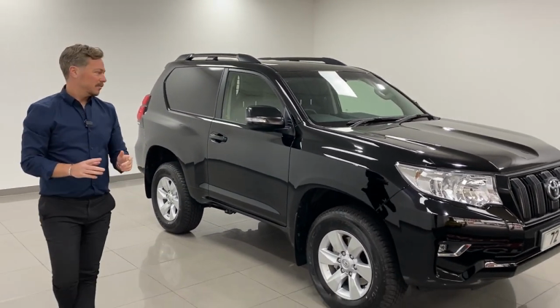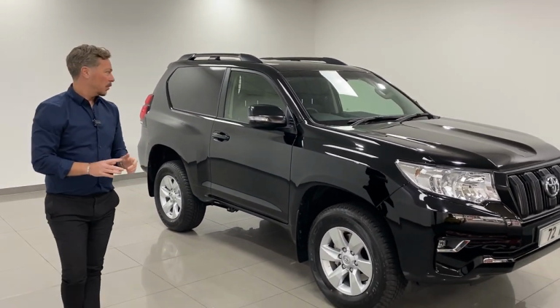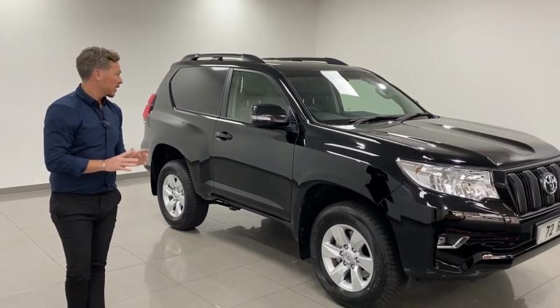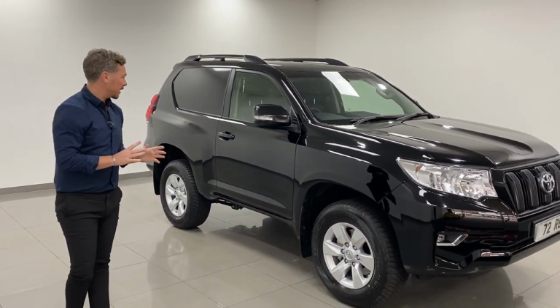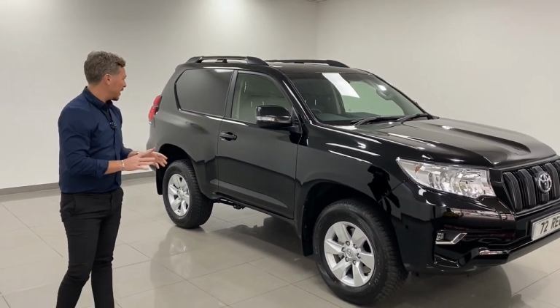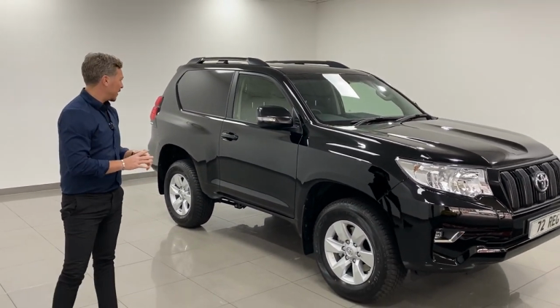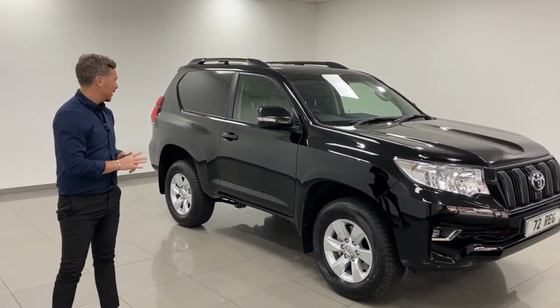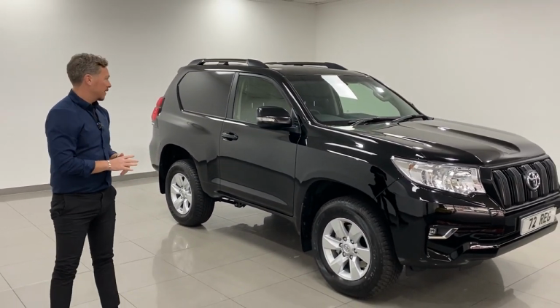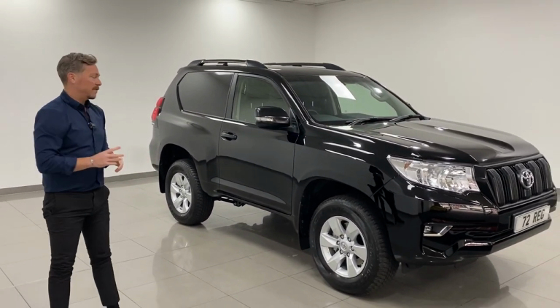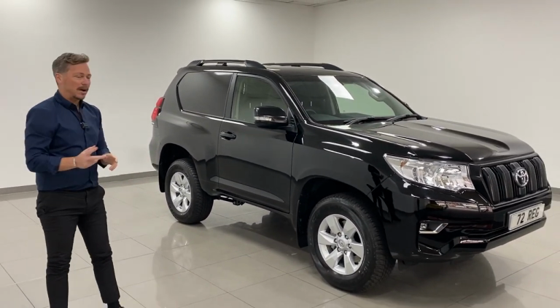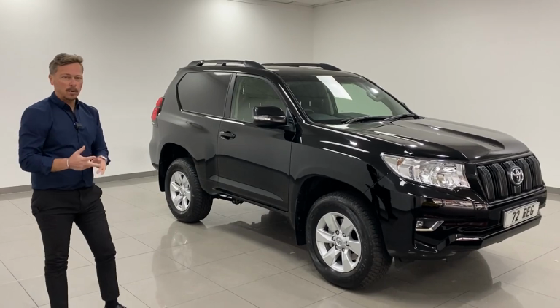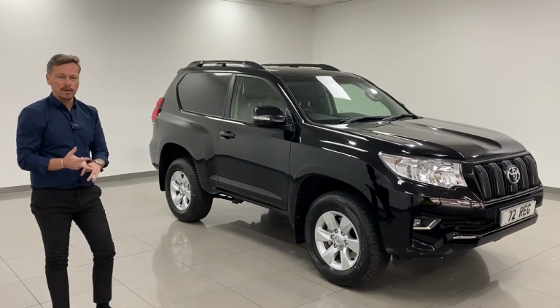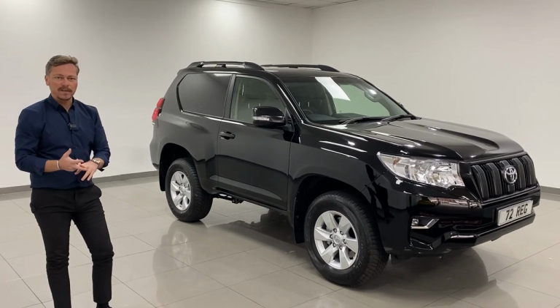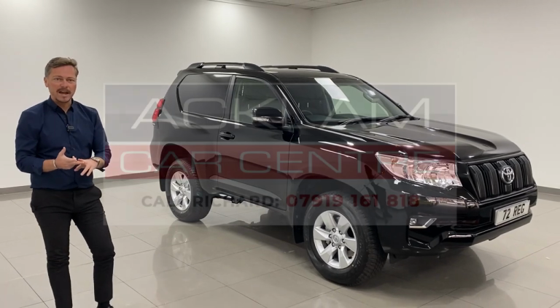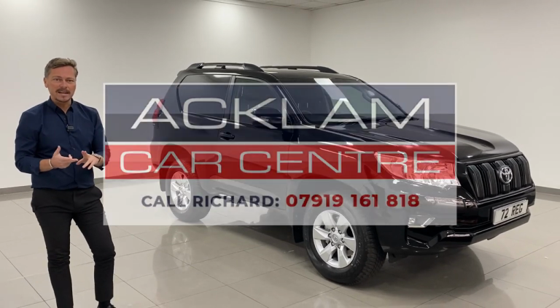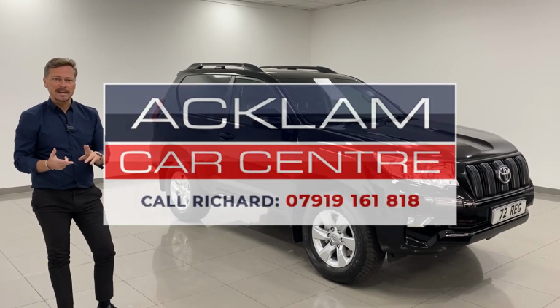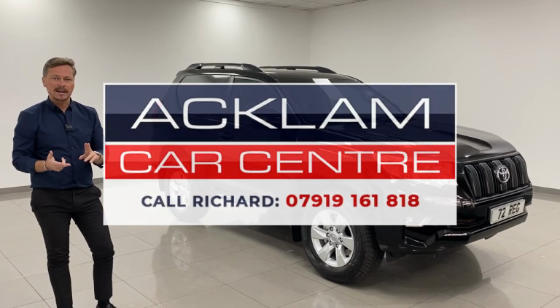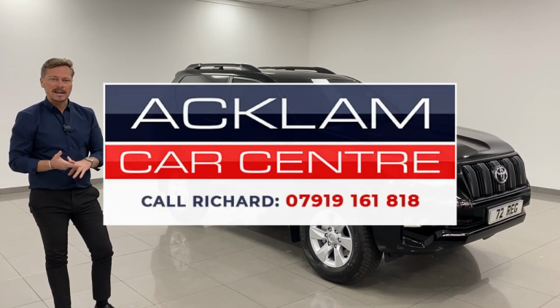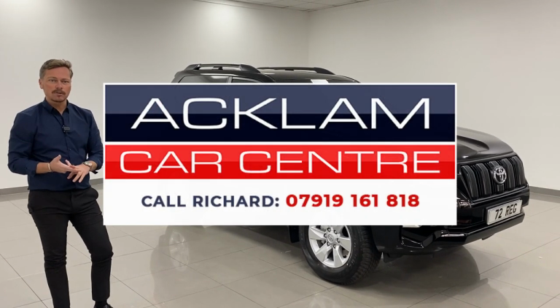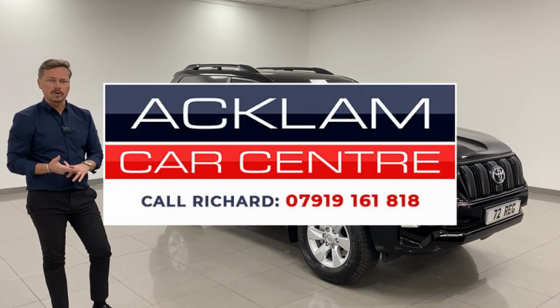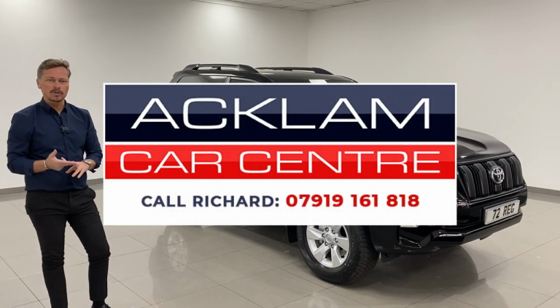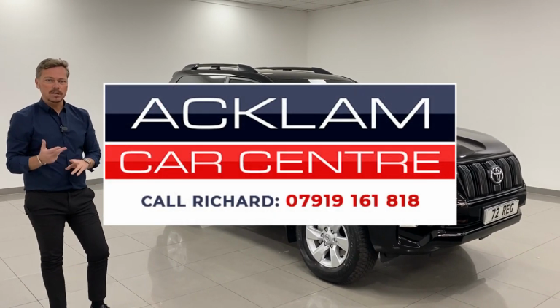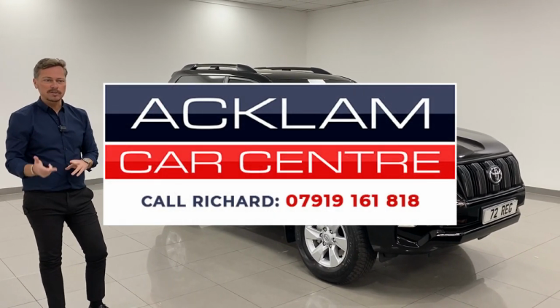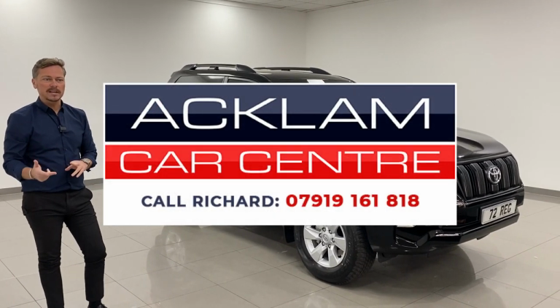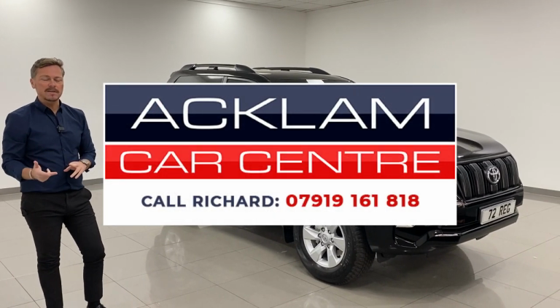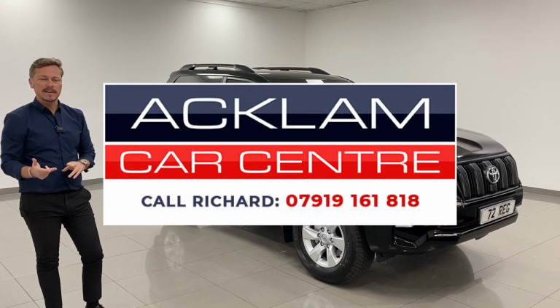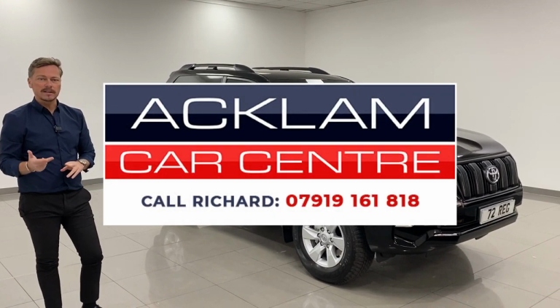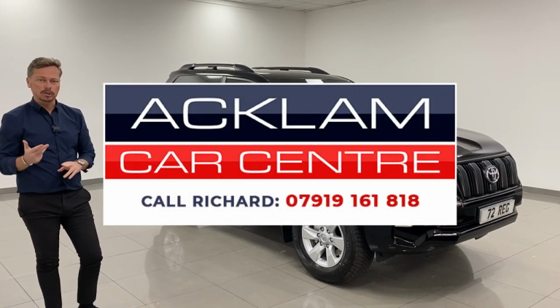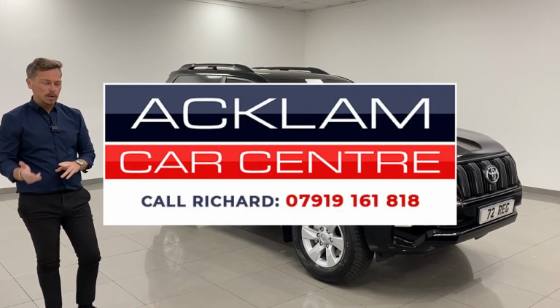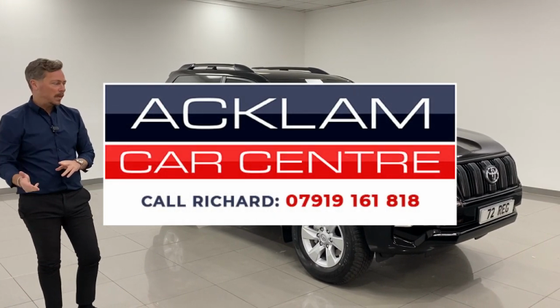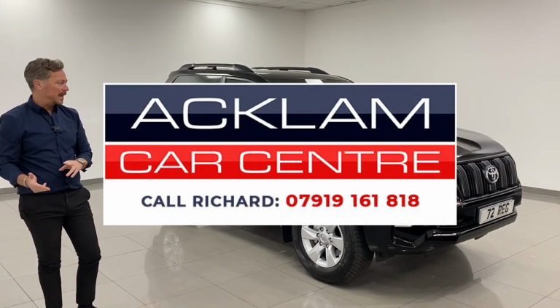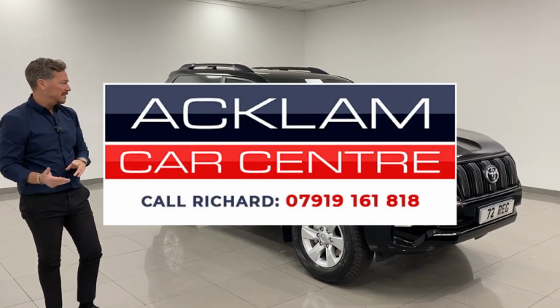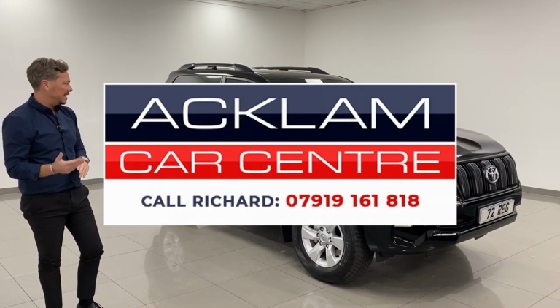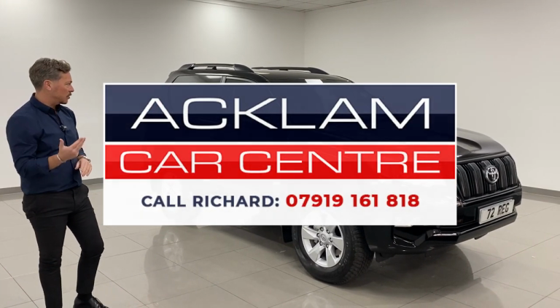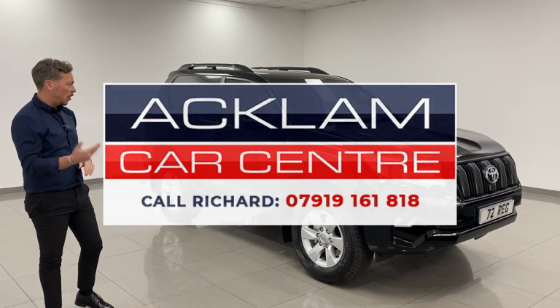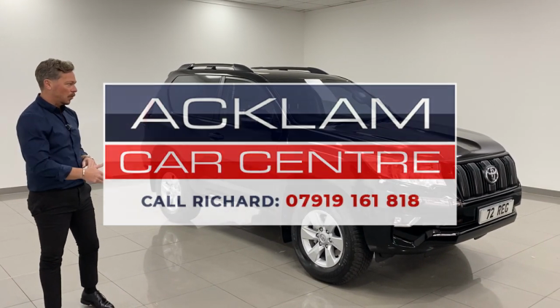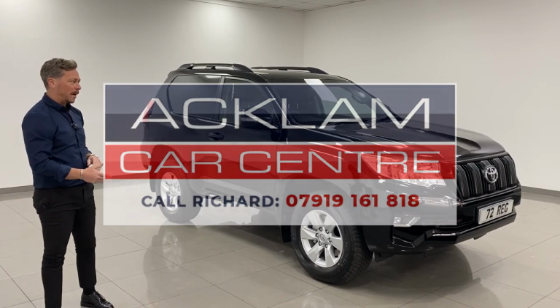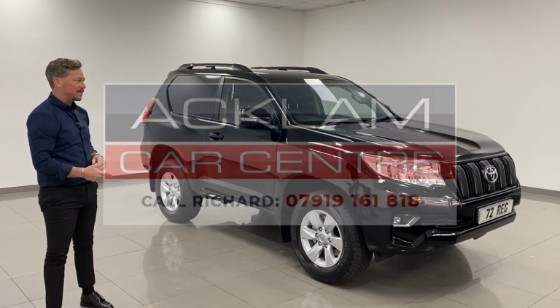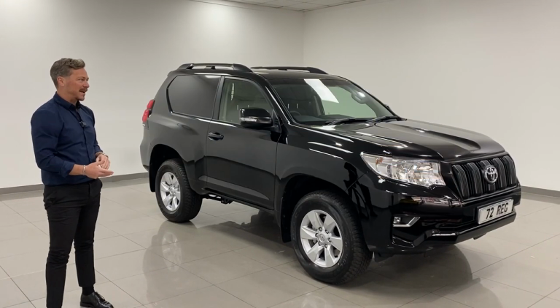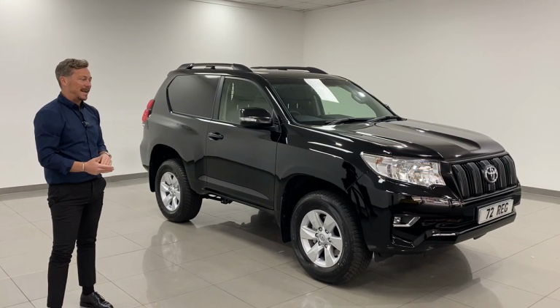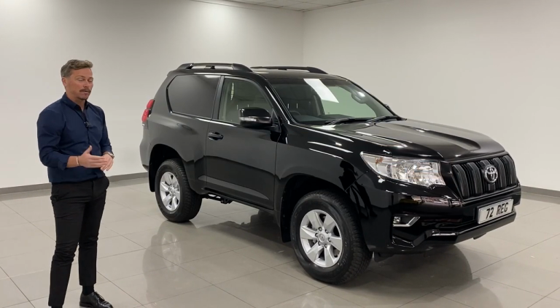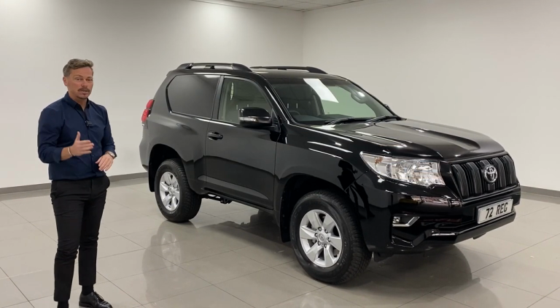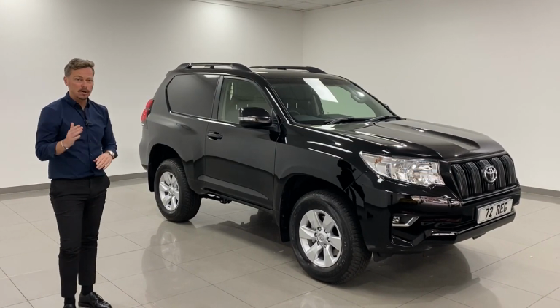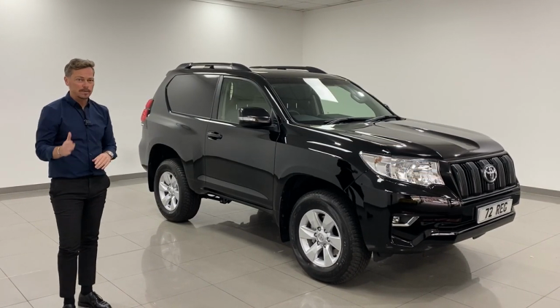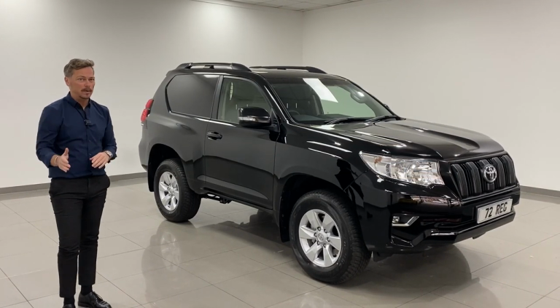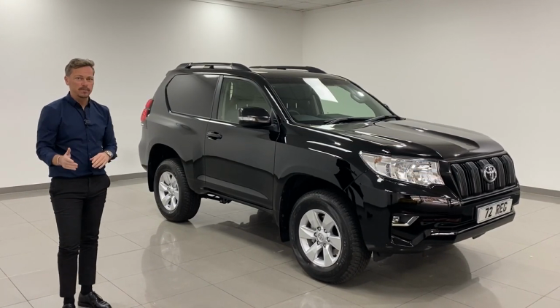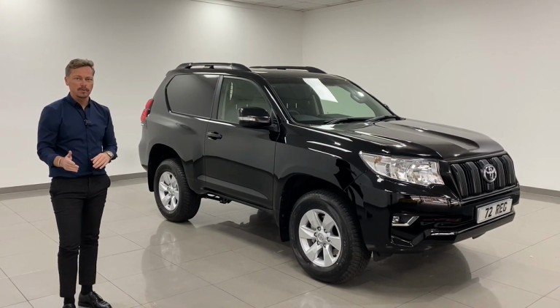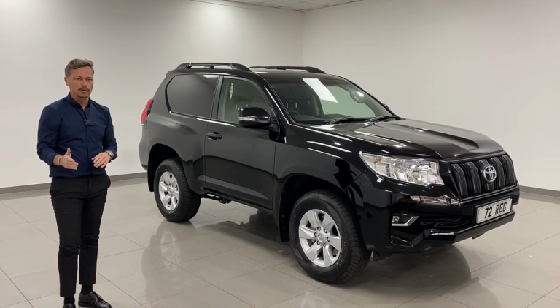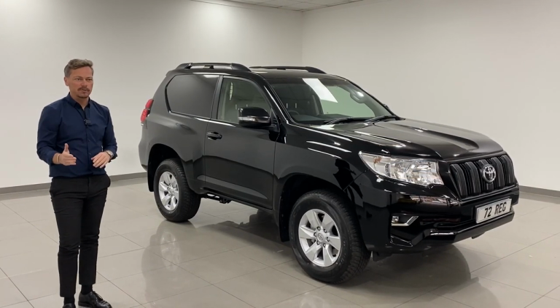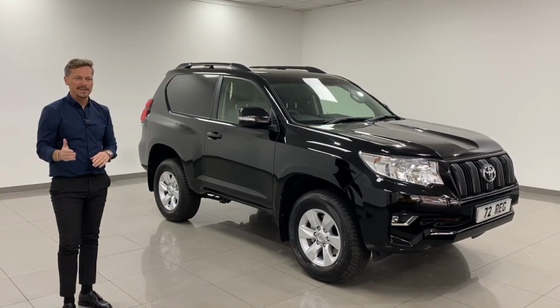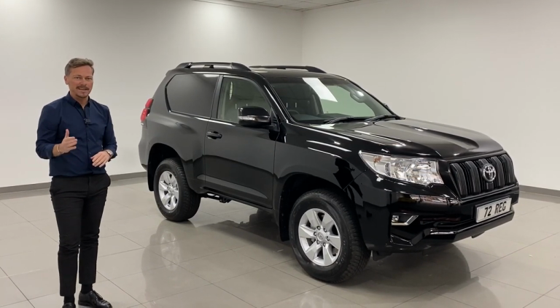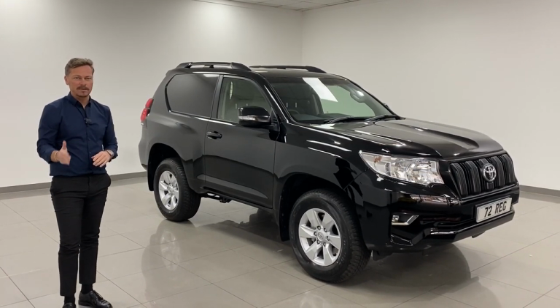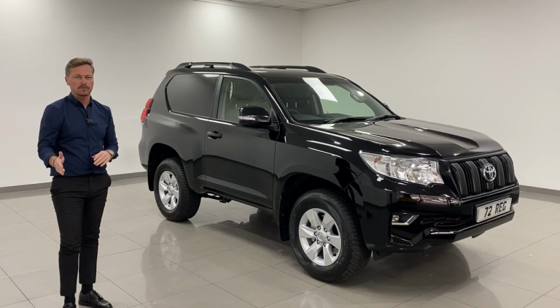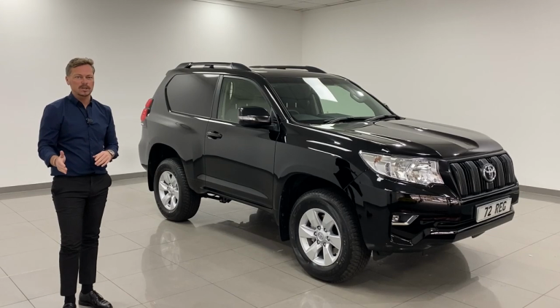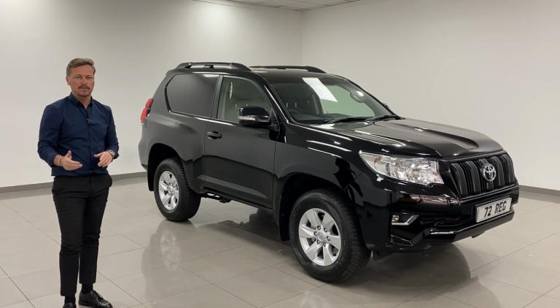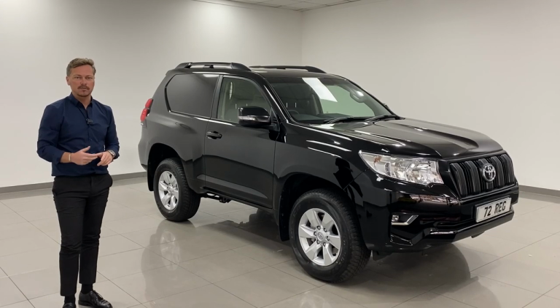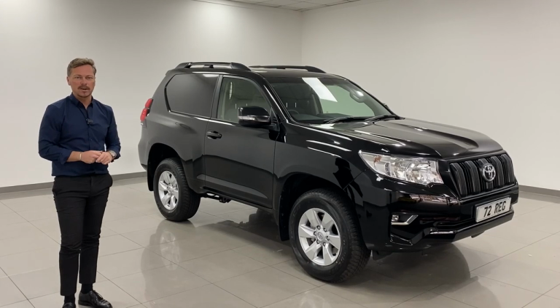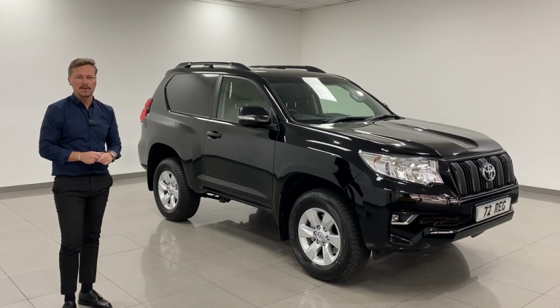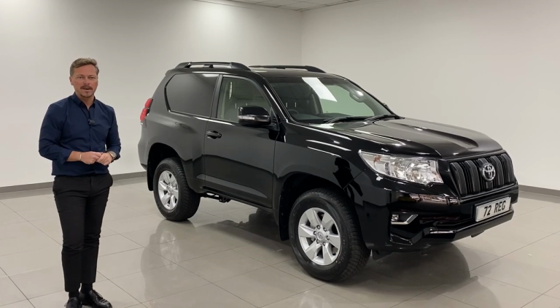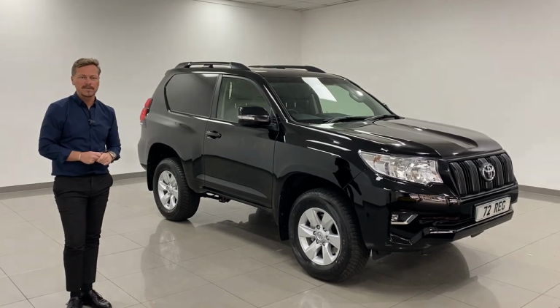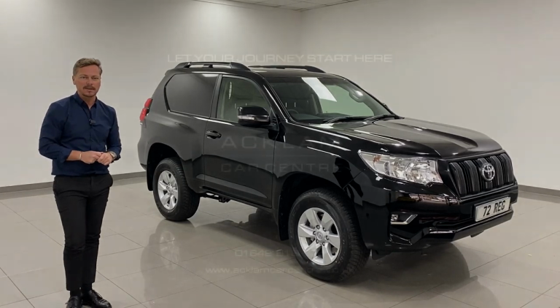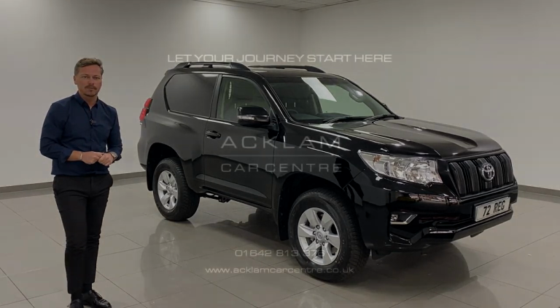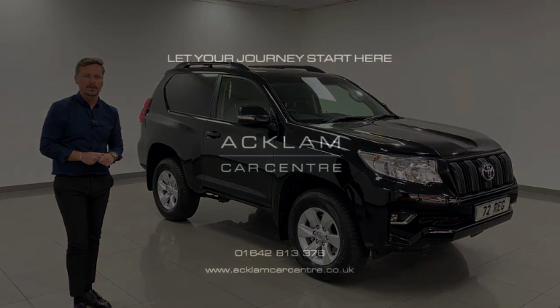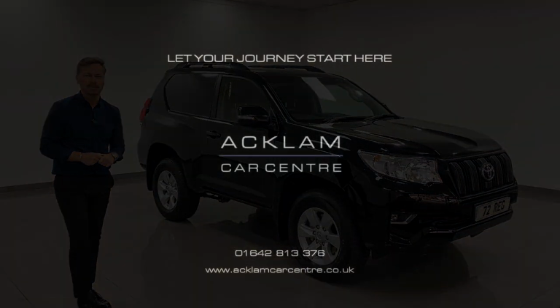What a car. VAT qualifying Land Cruiser utility vehicle, 2.8 diesel. It's on the website now — use my number on the screen, get this reserved straight away. Thanks for watching.